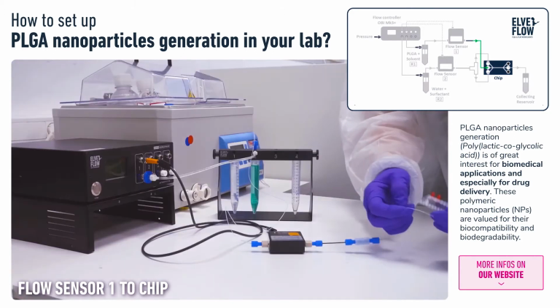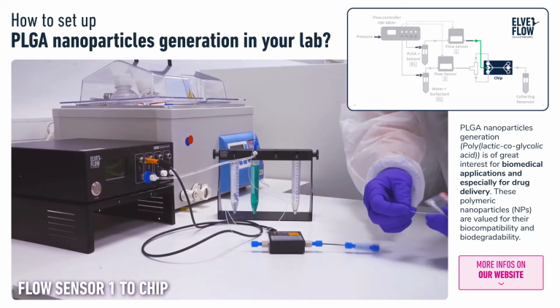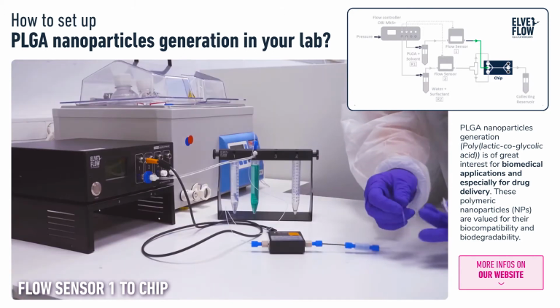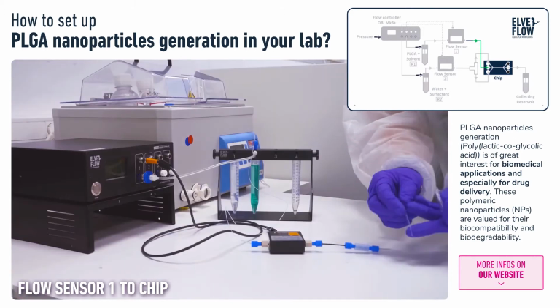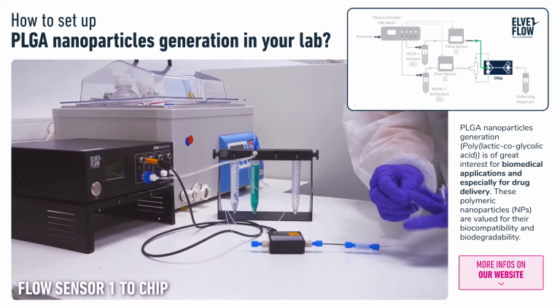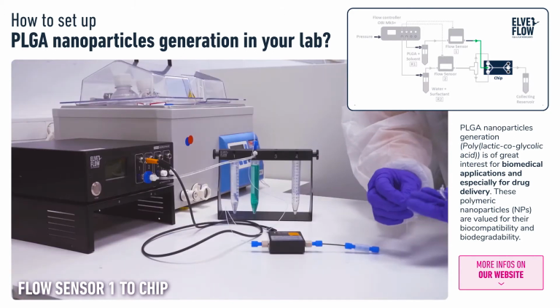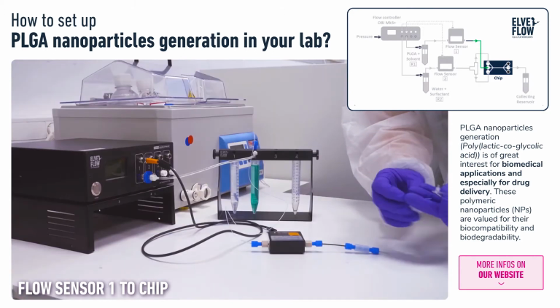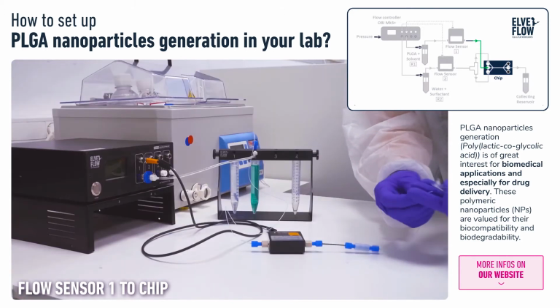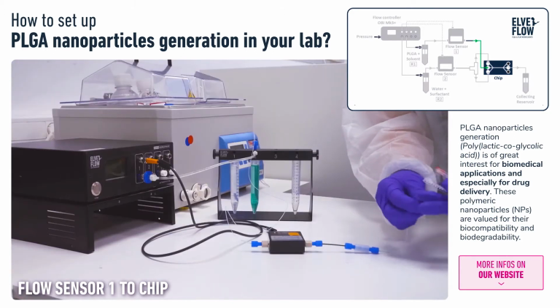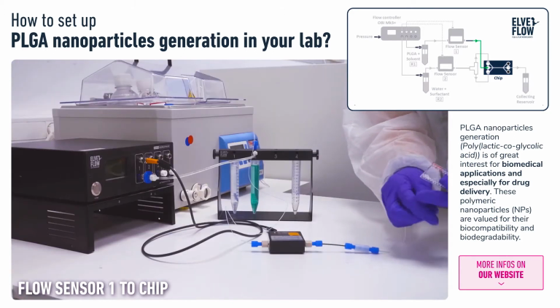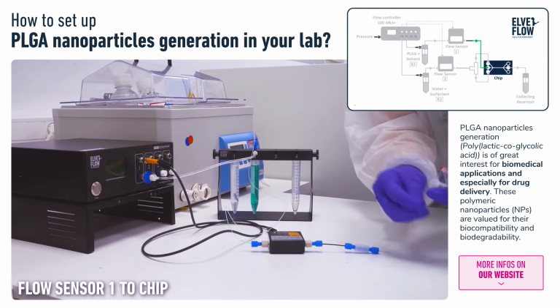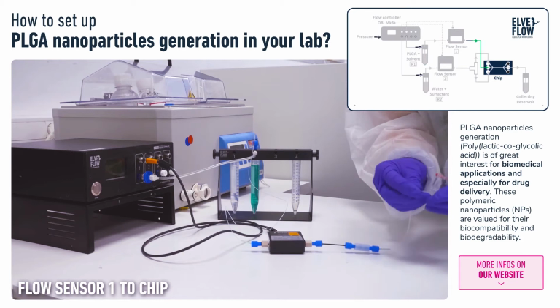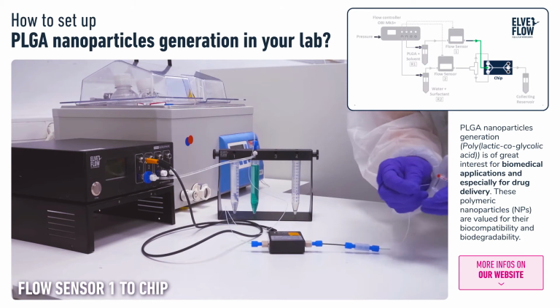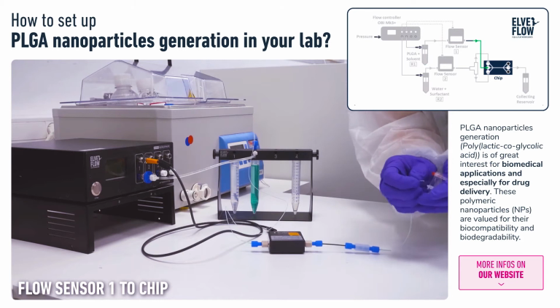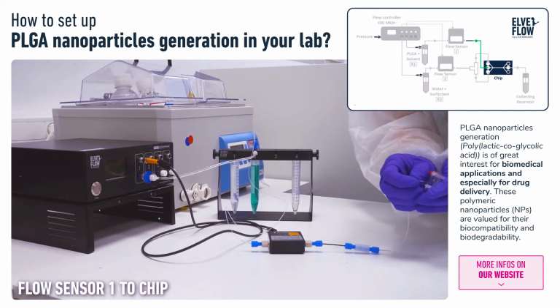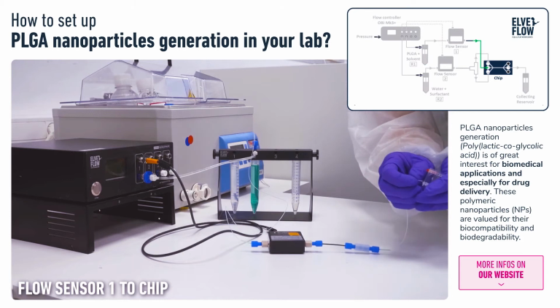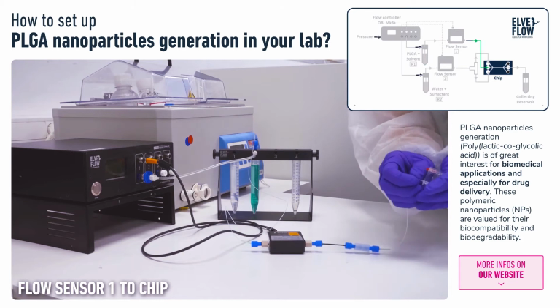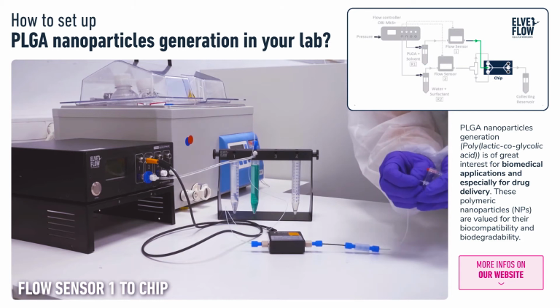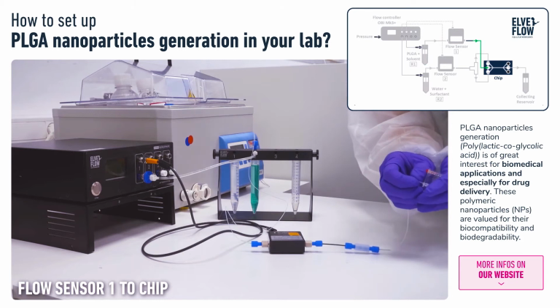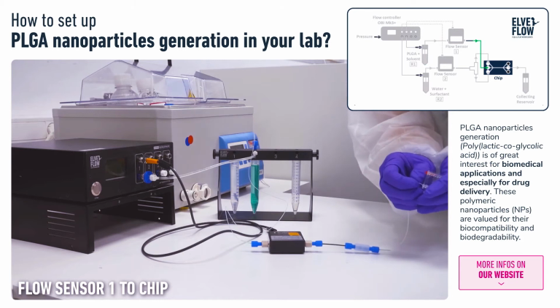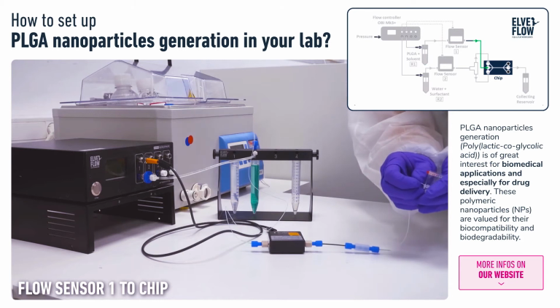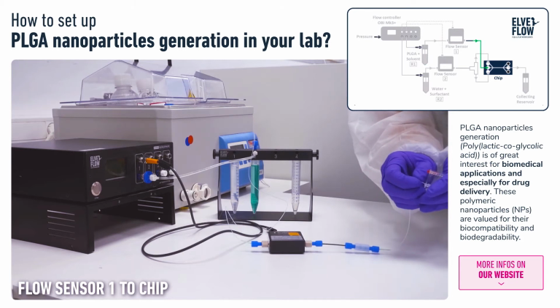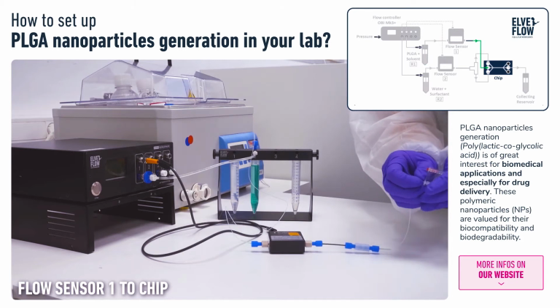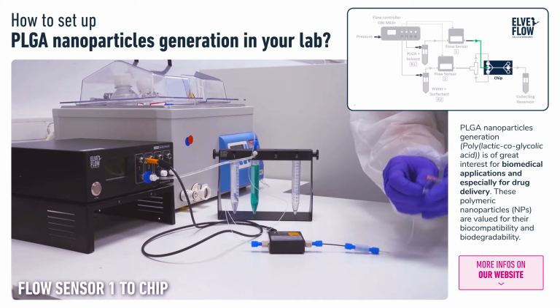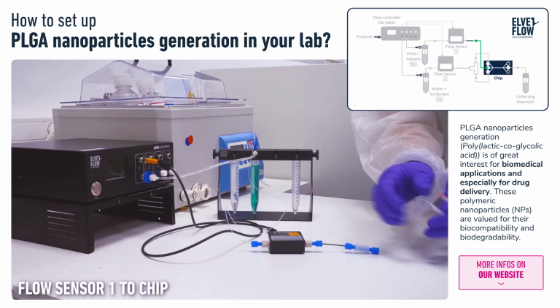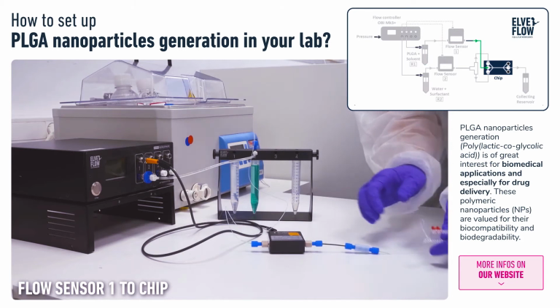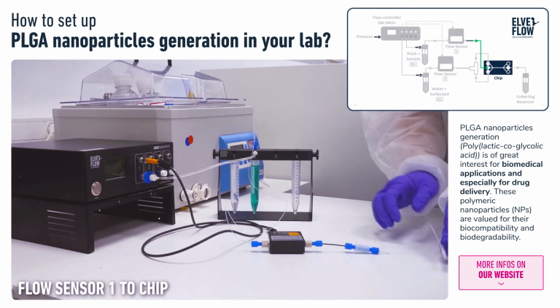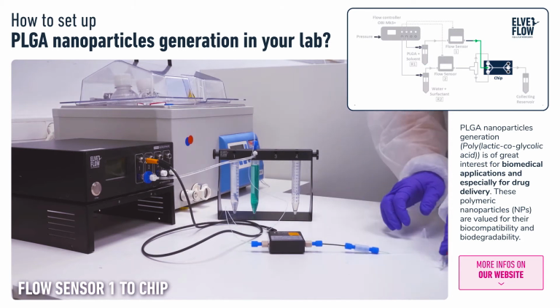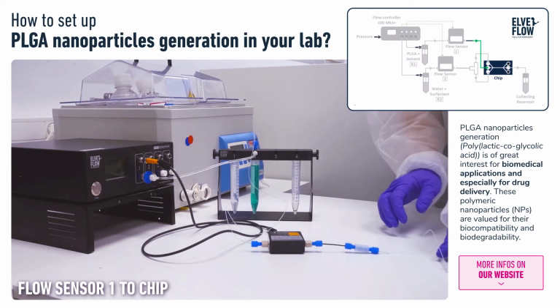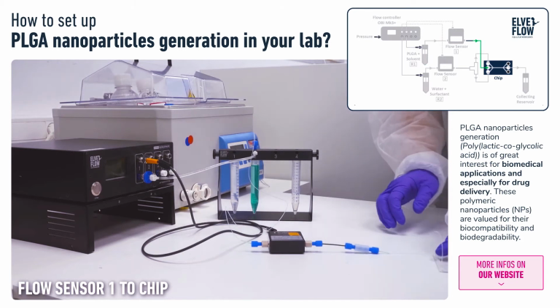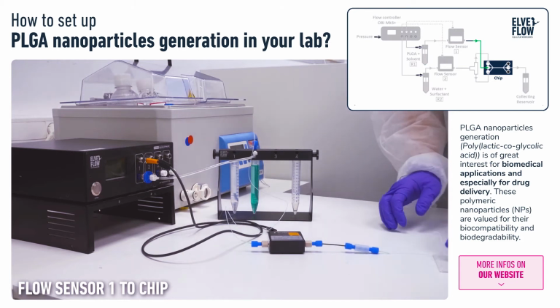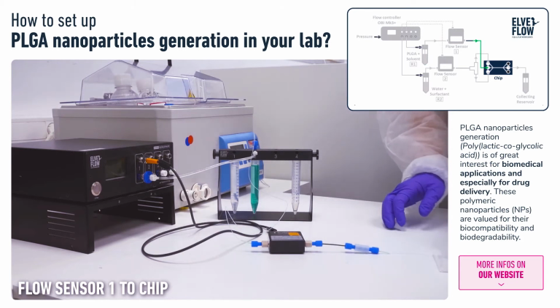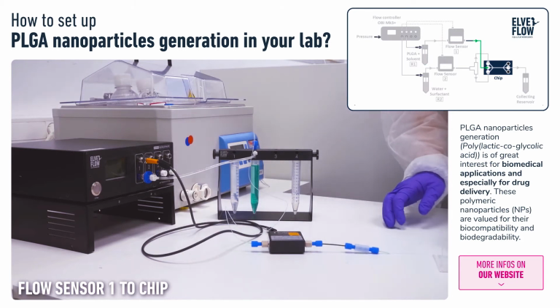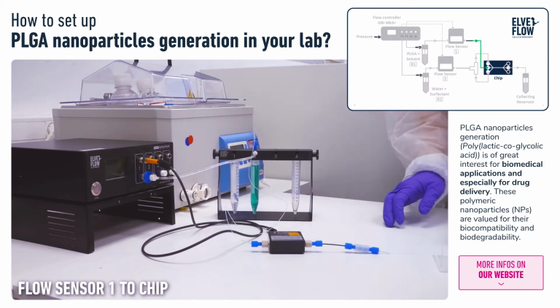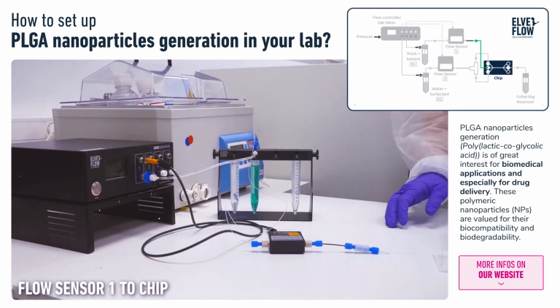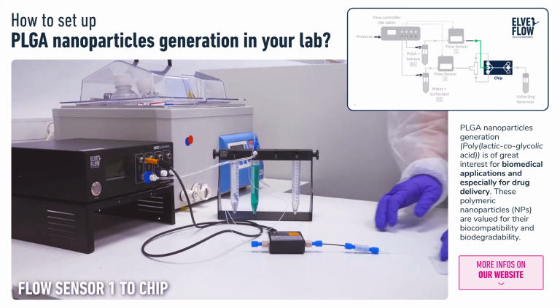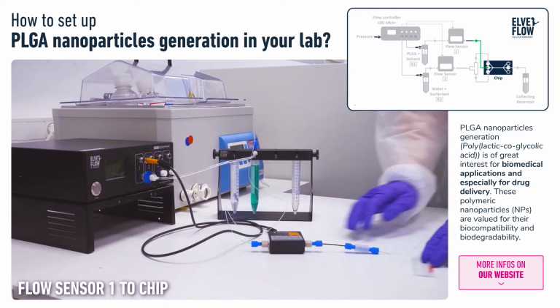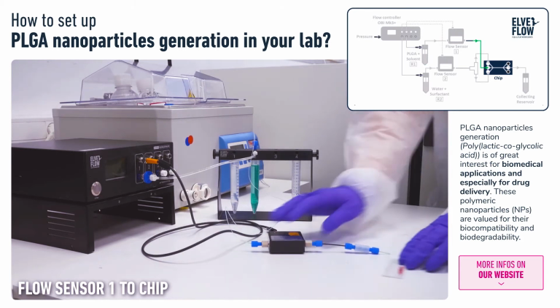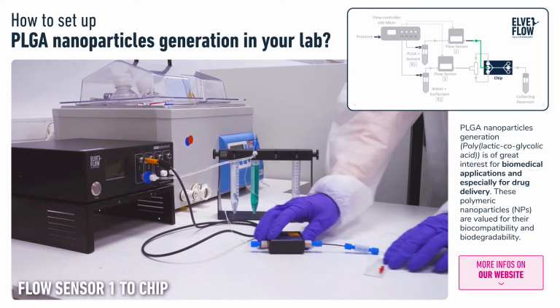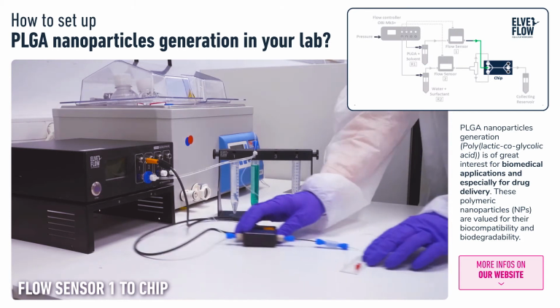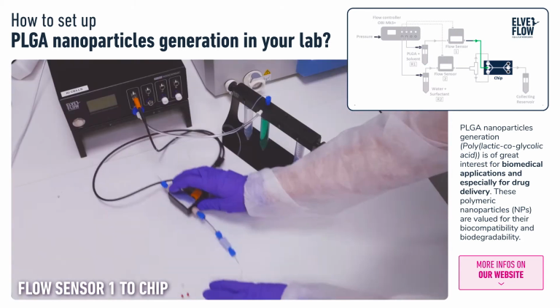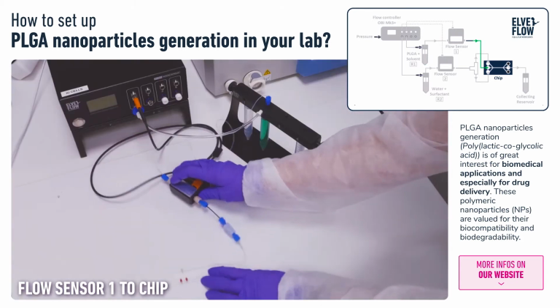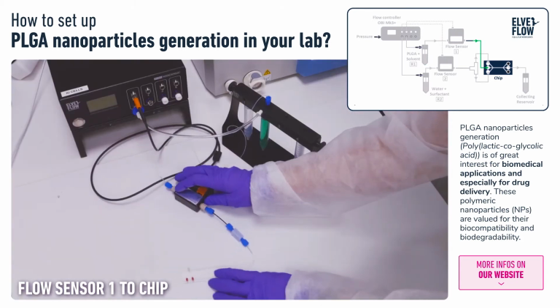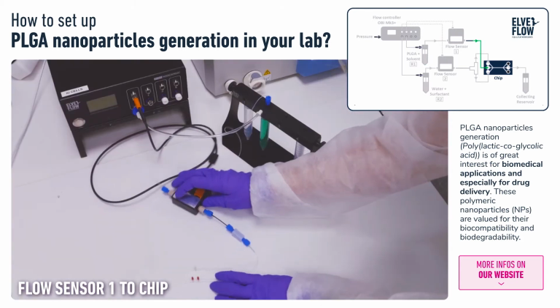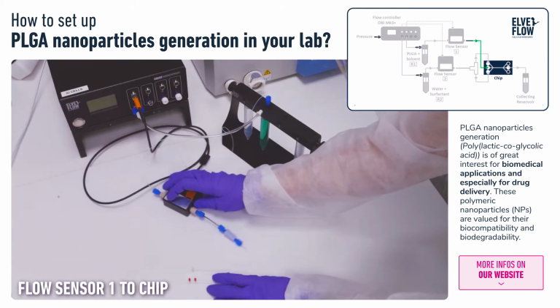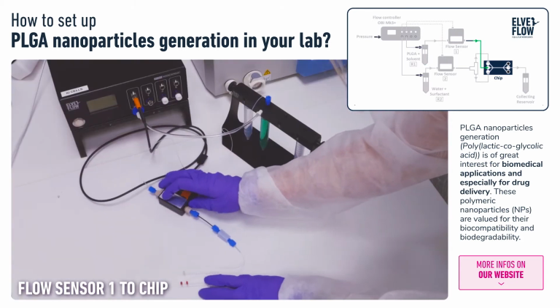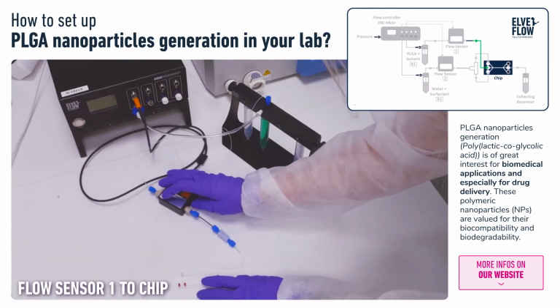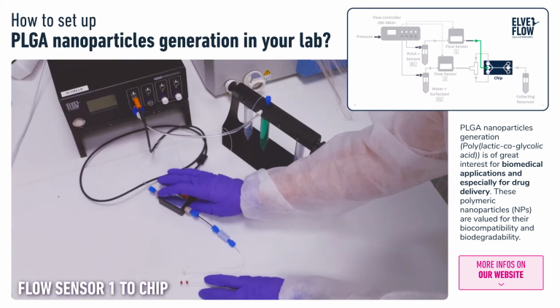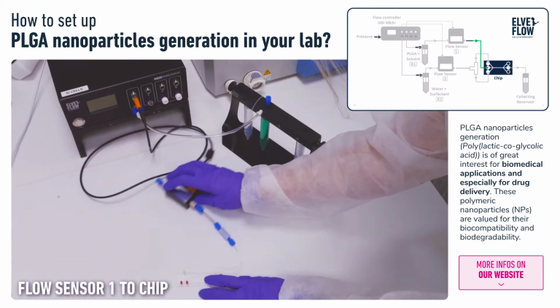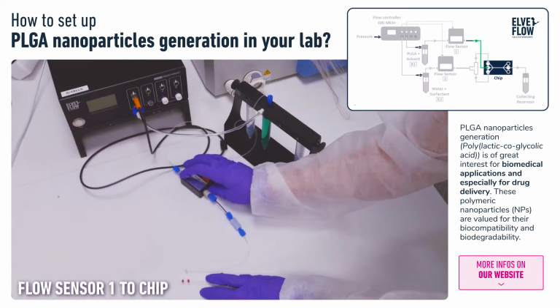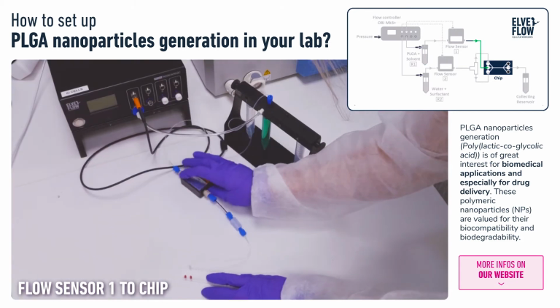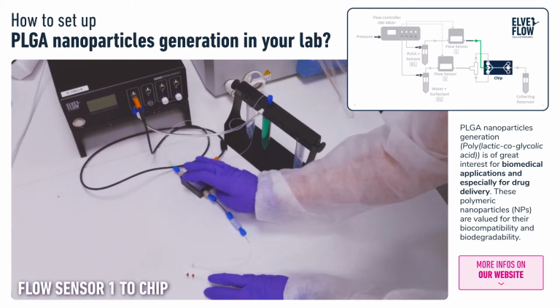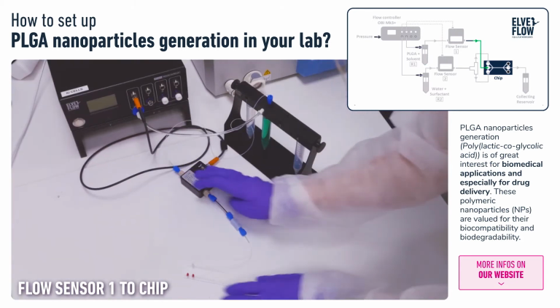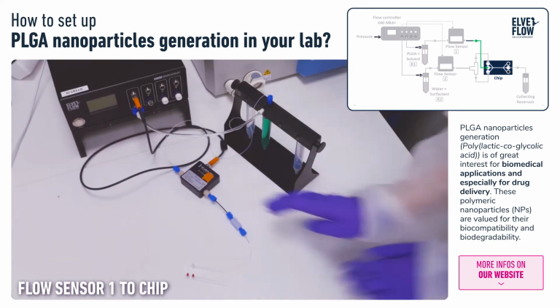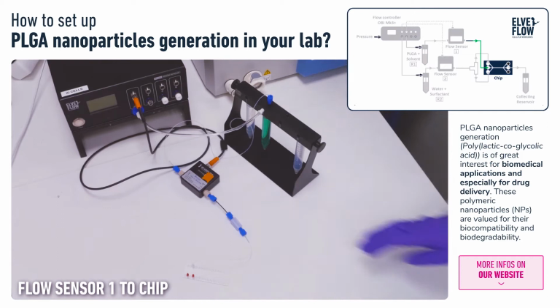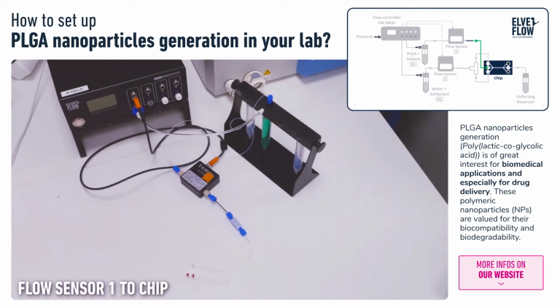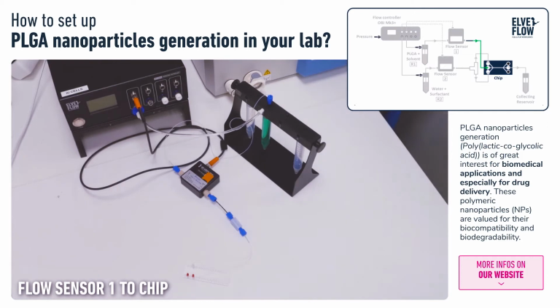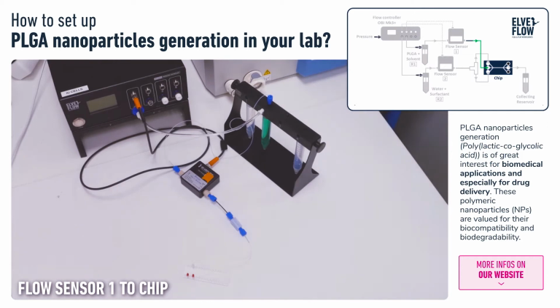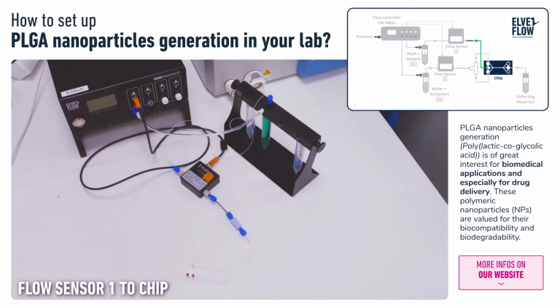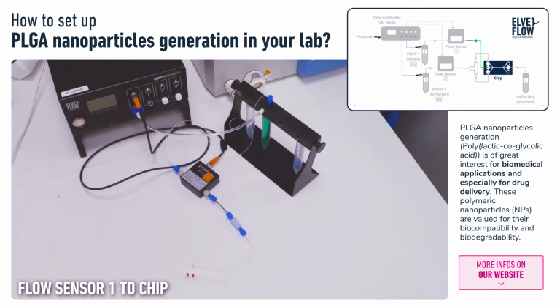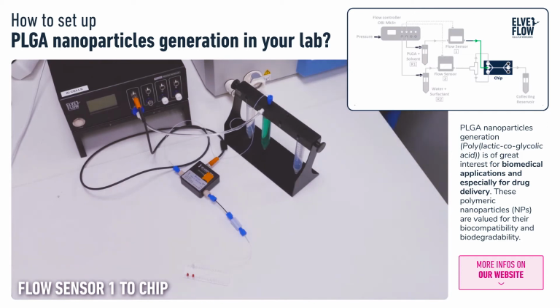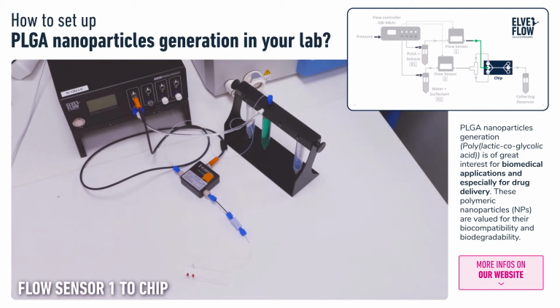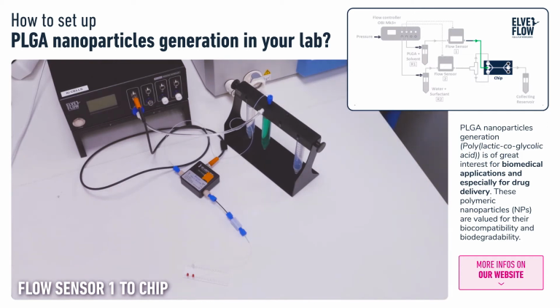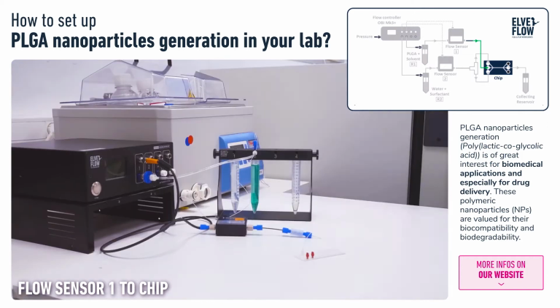Using another PTFE tubing and a mini-Luer connector, we connect the microfluidic chip to Reservoir 1 through the central inlet.